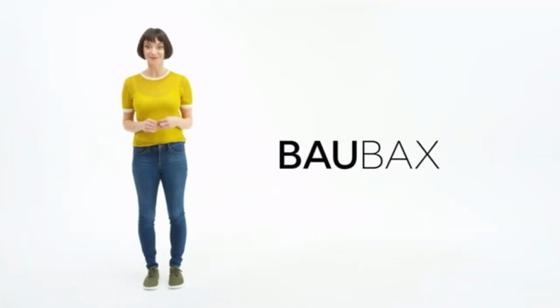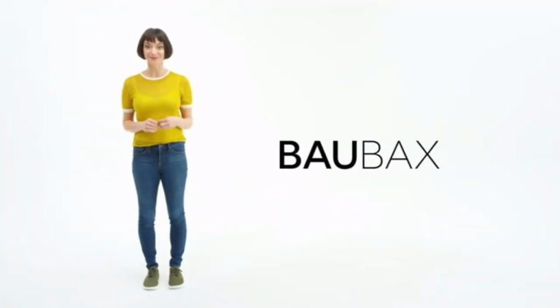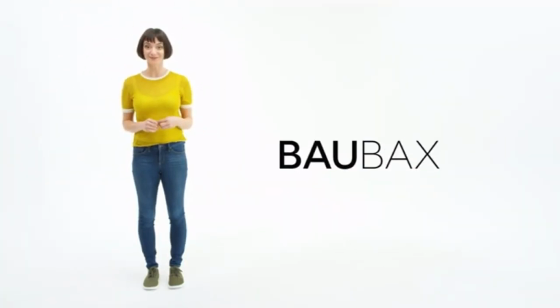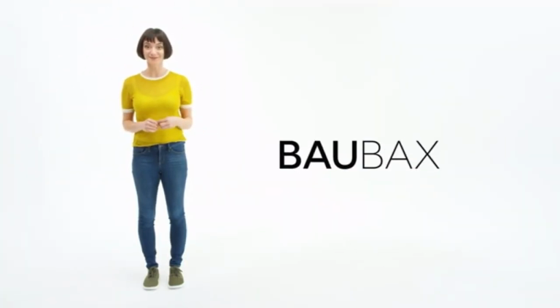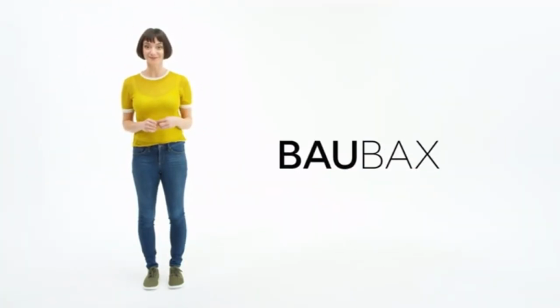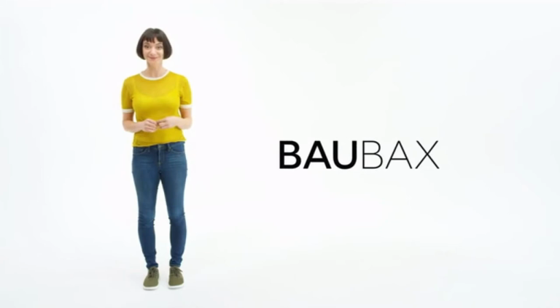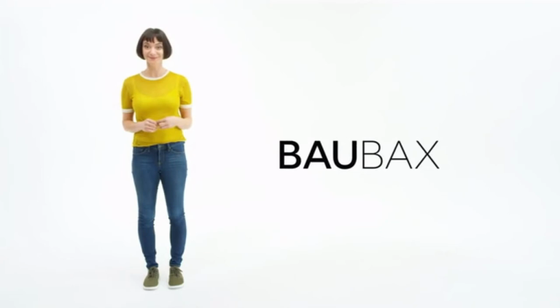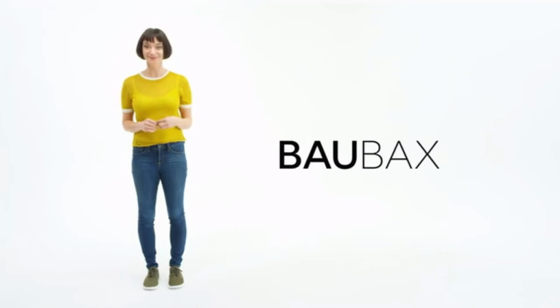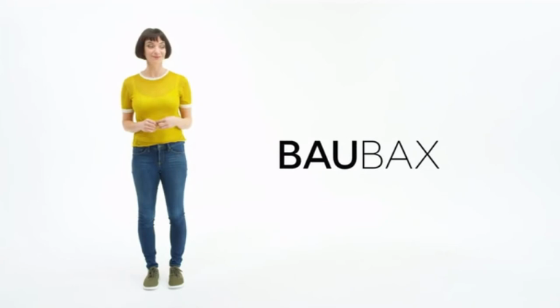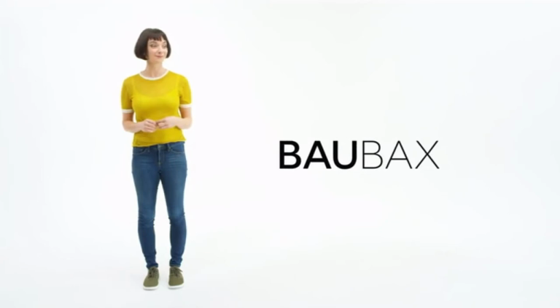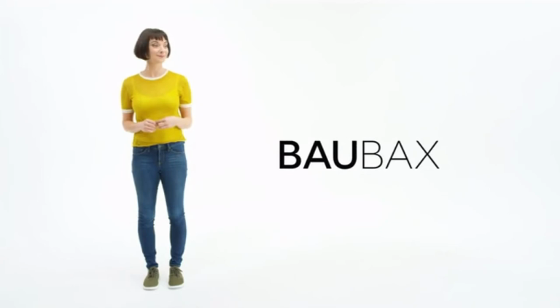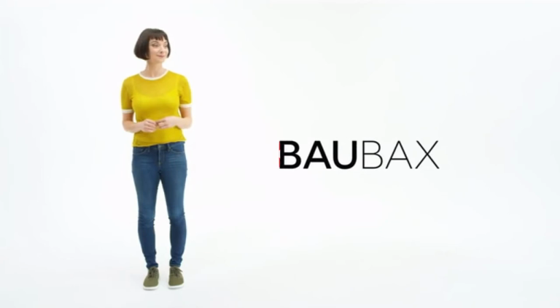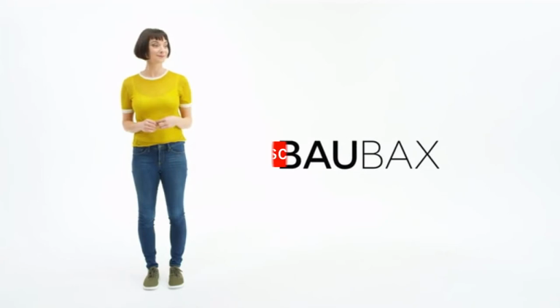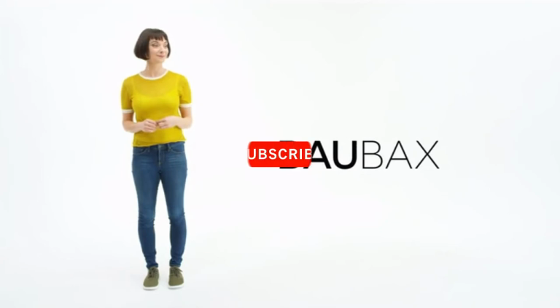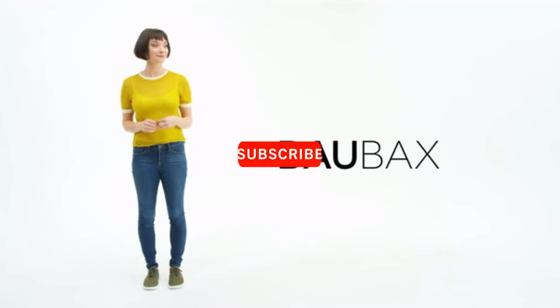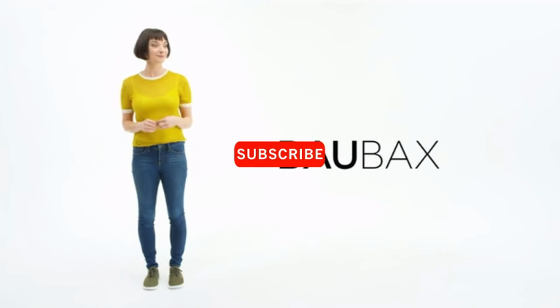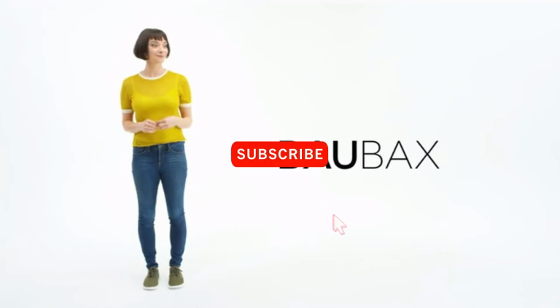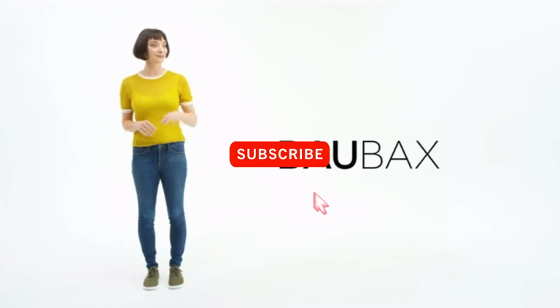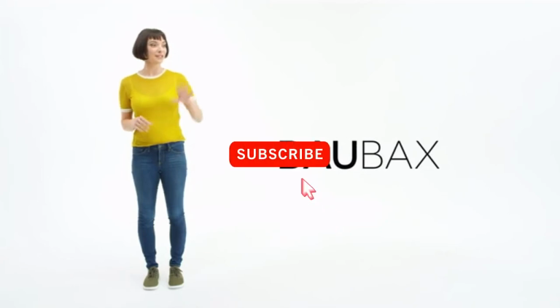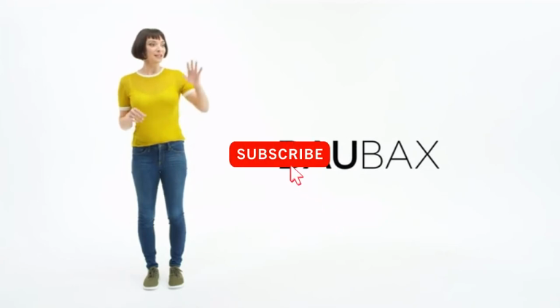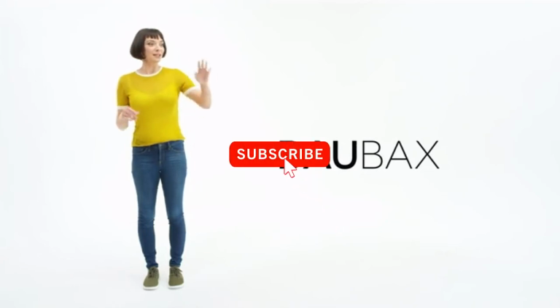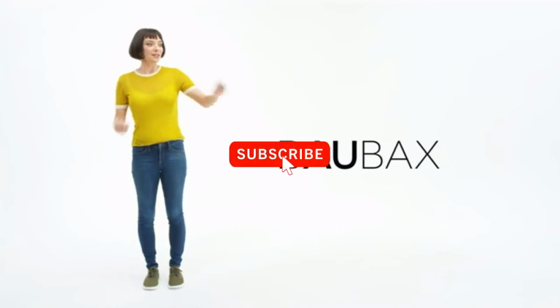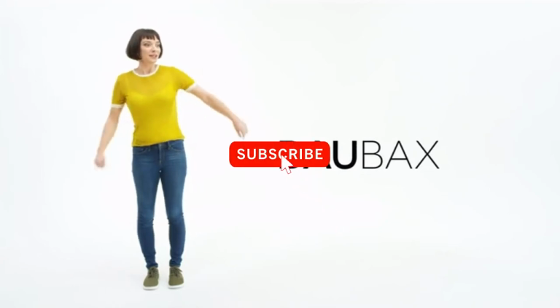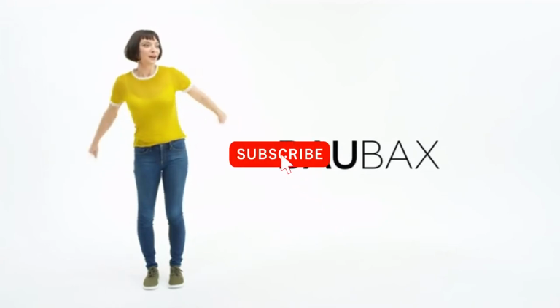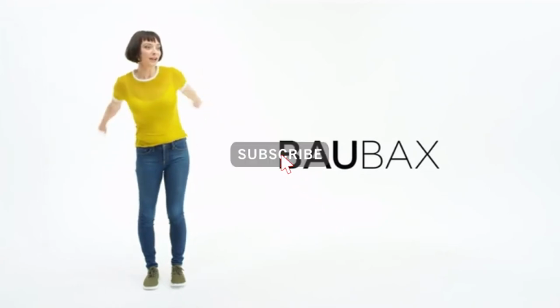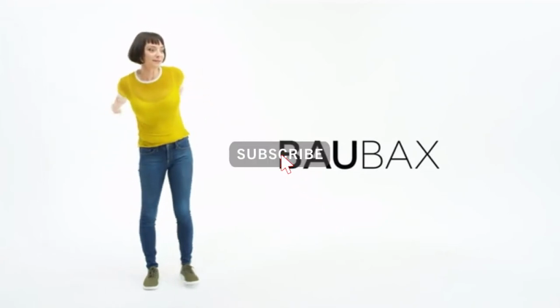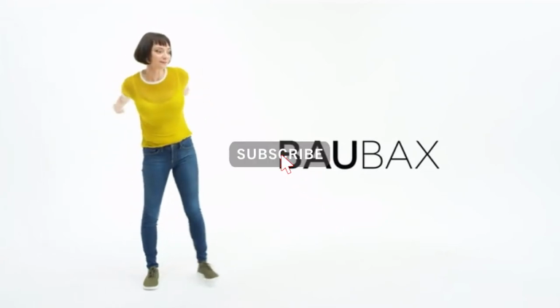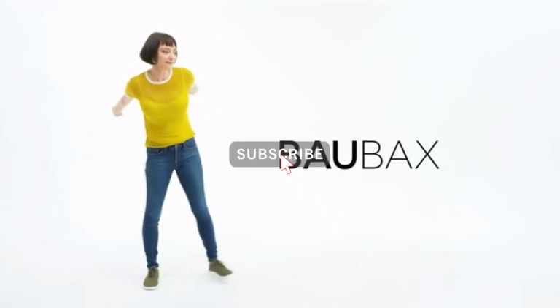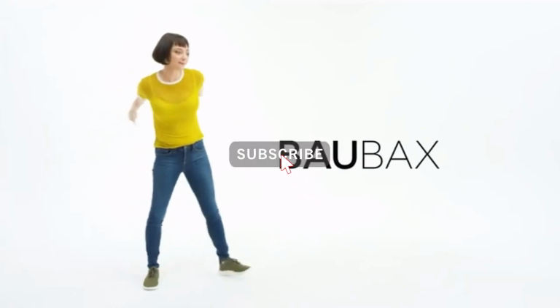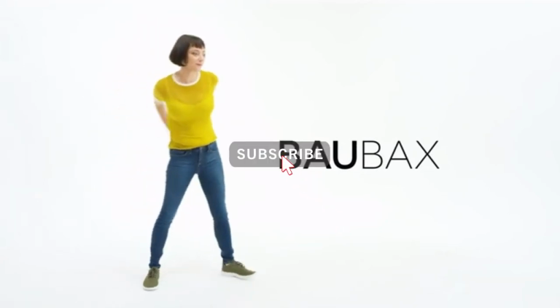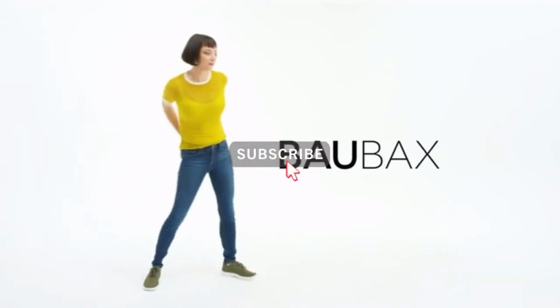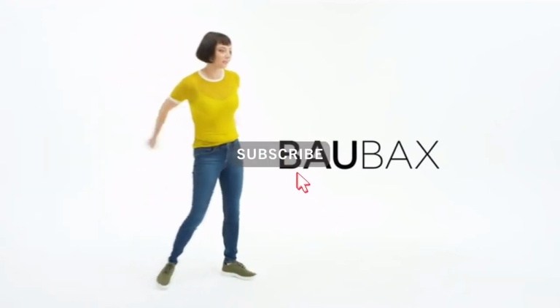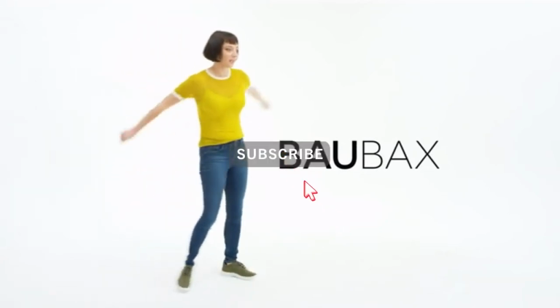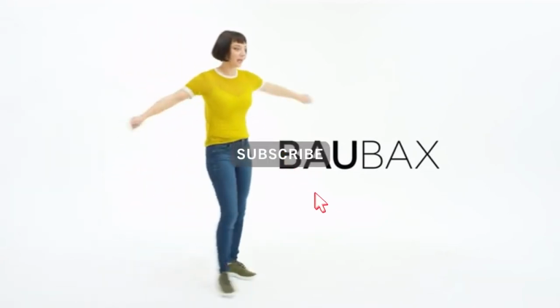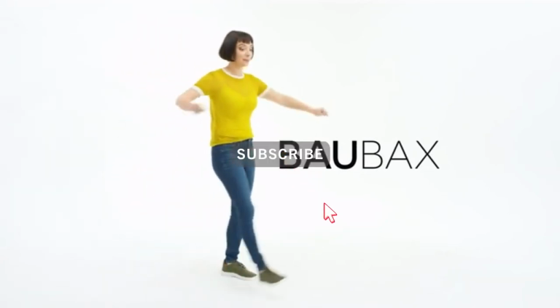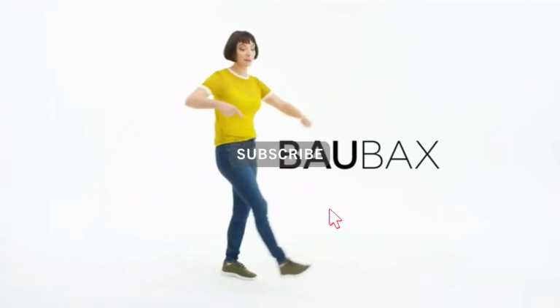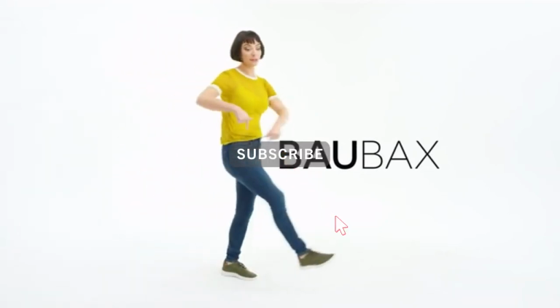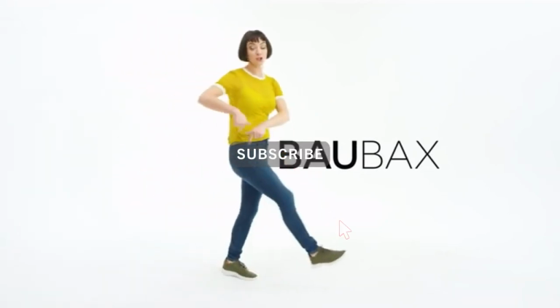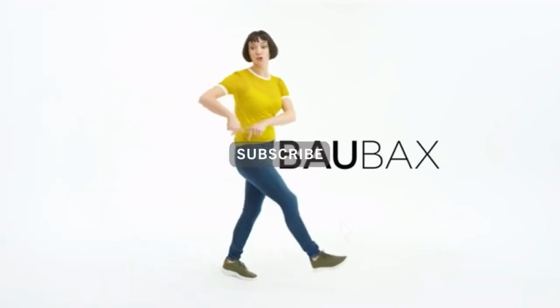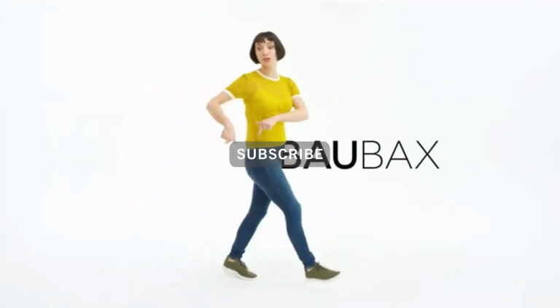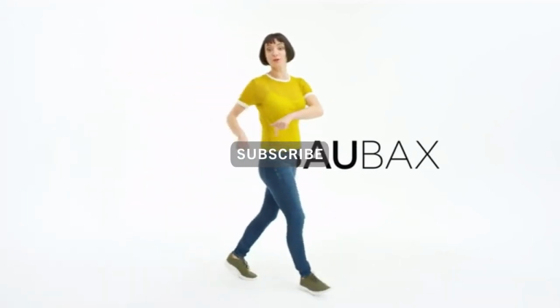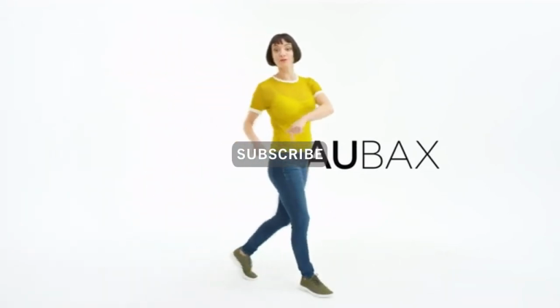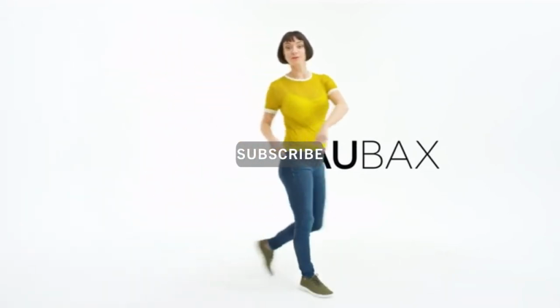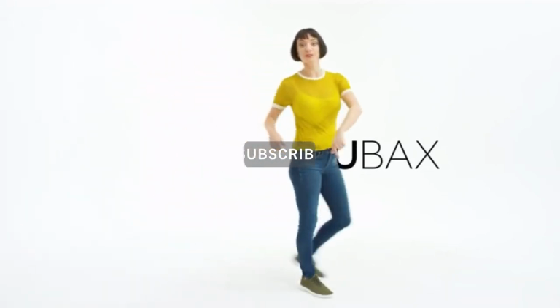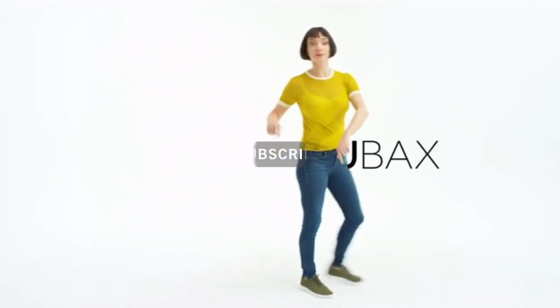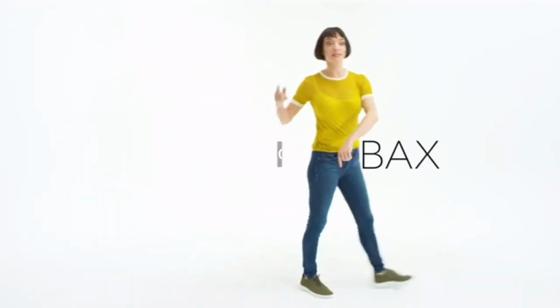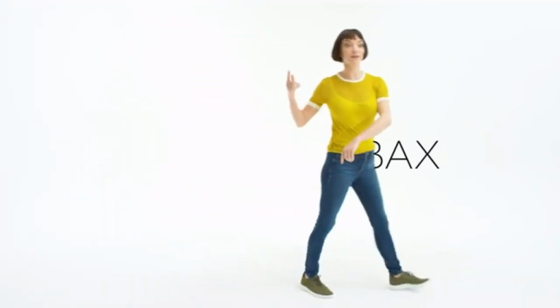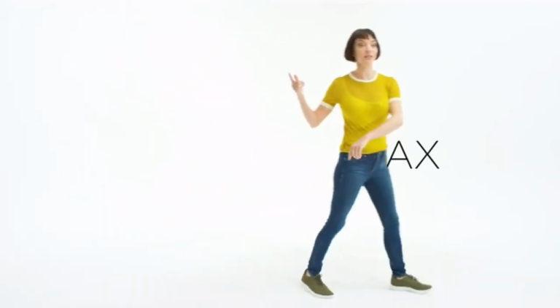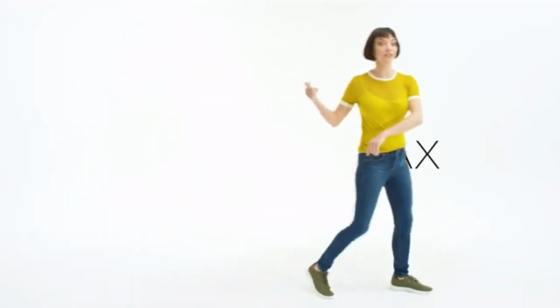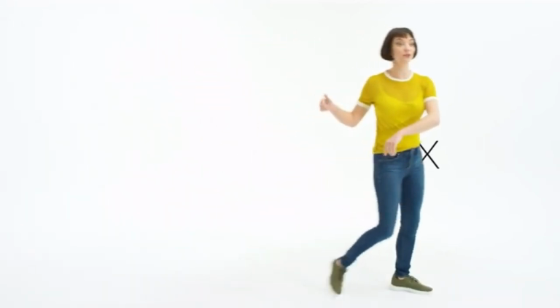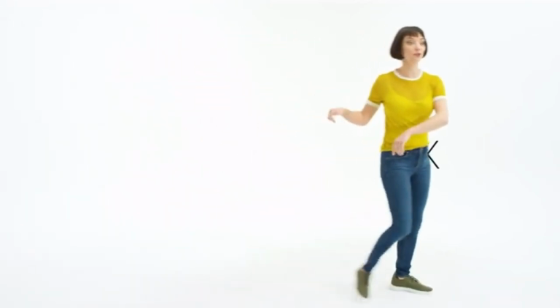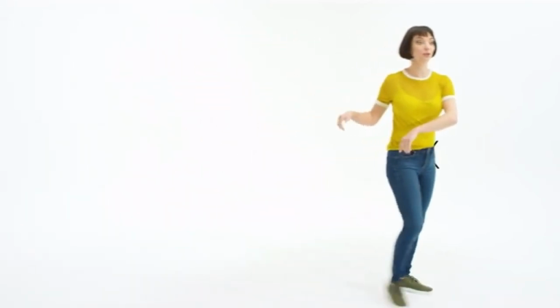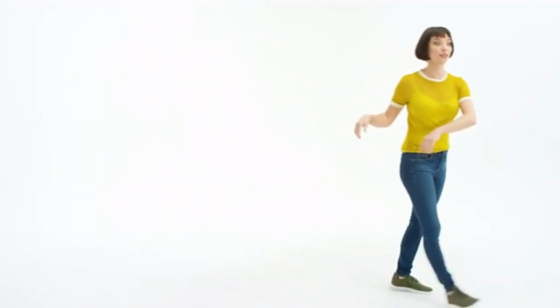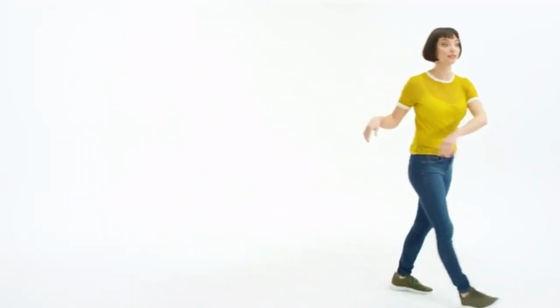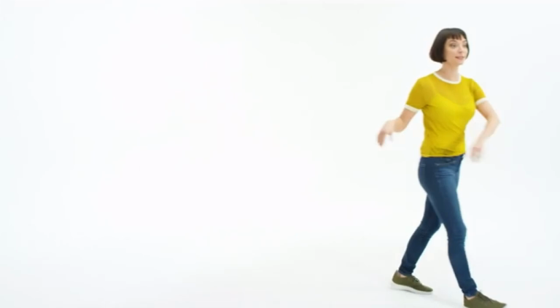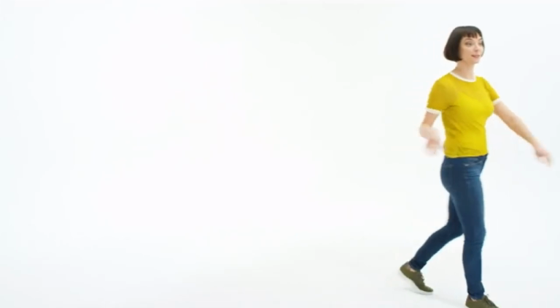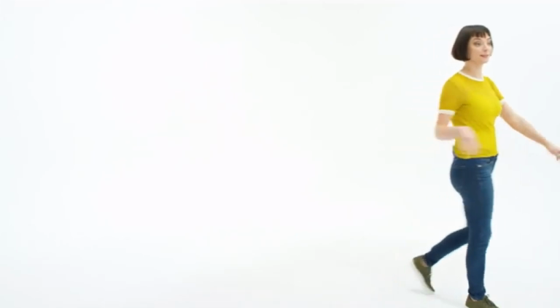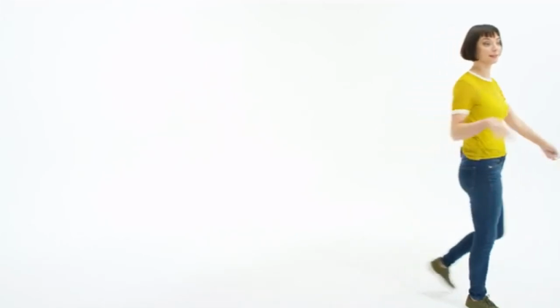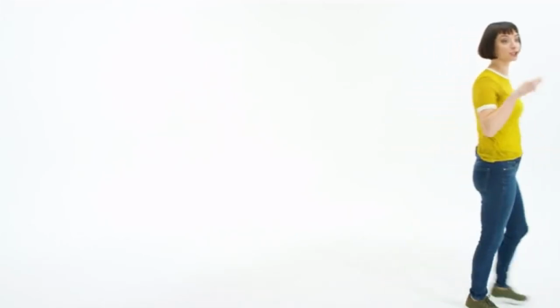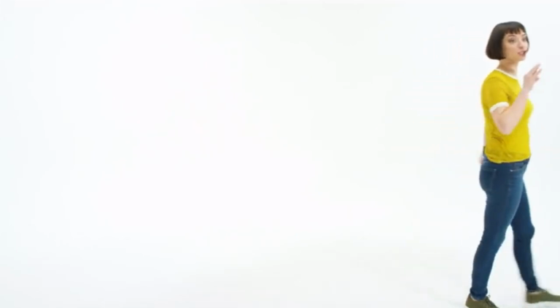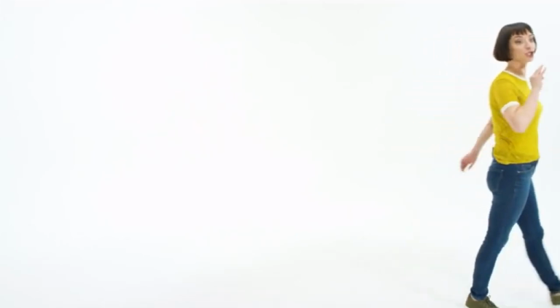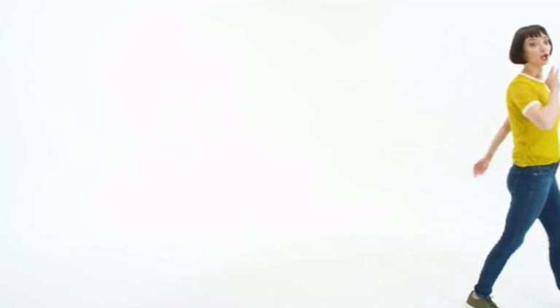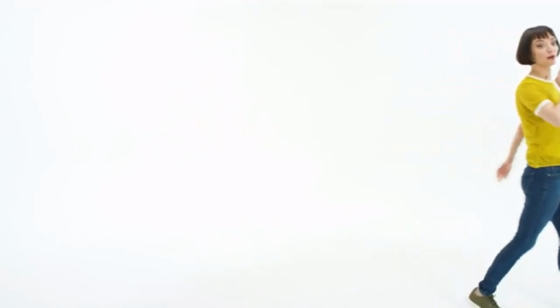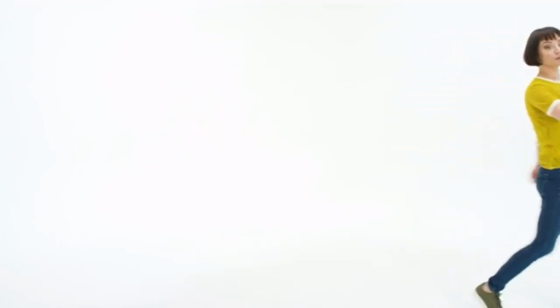And cut. That's a wrap. I'm keeping these shoes, though. It's been seven days of shooting these things, and they're still comfortable.